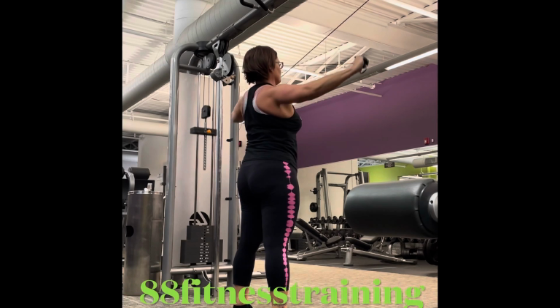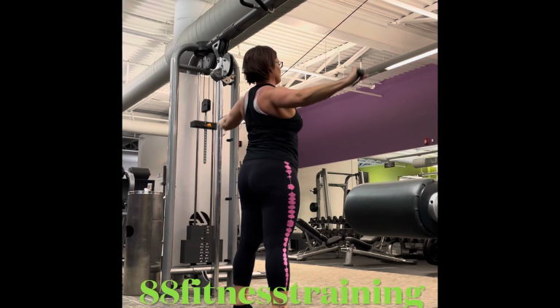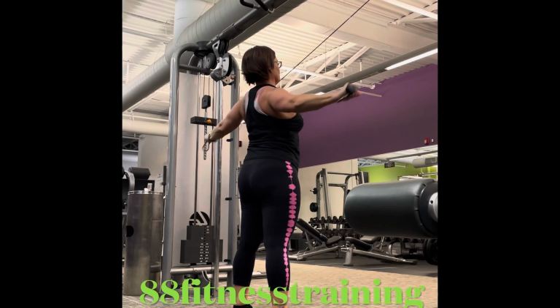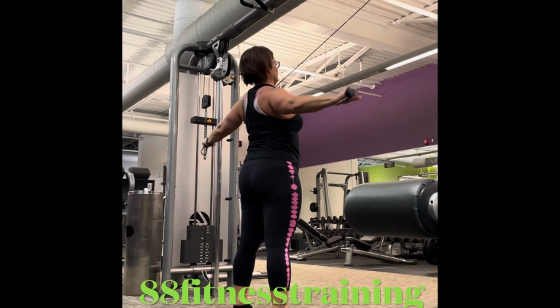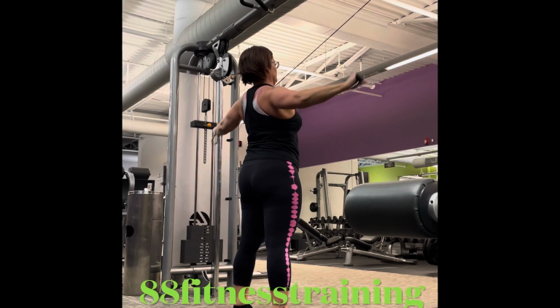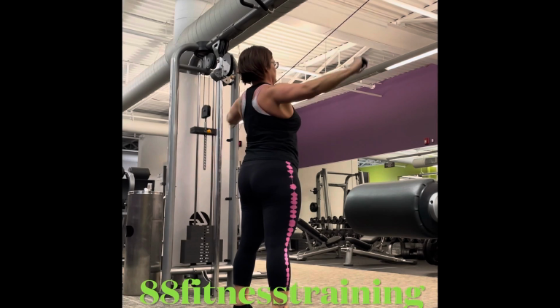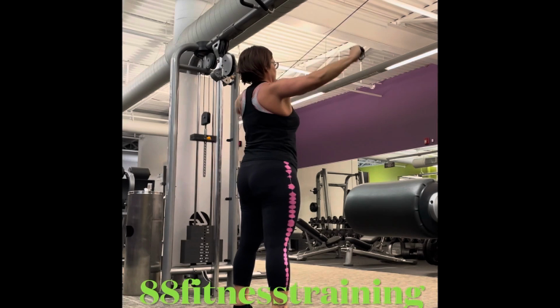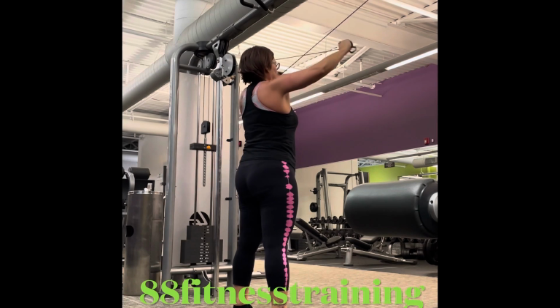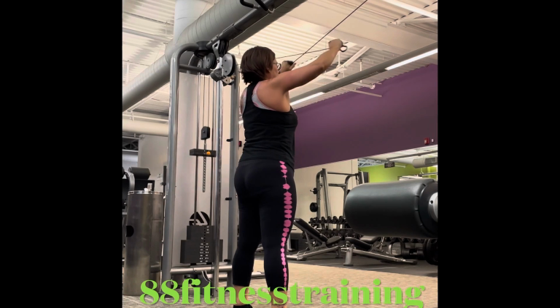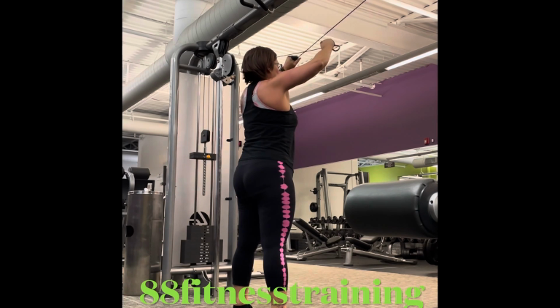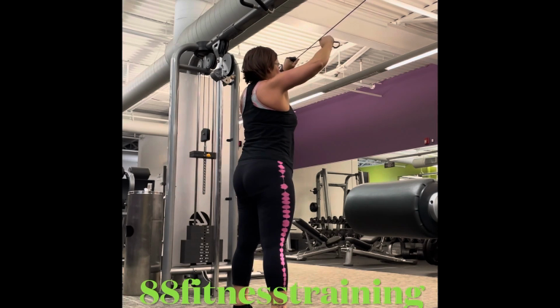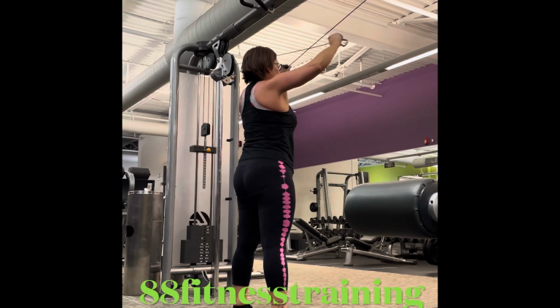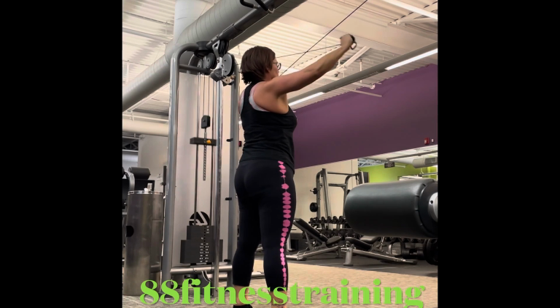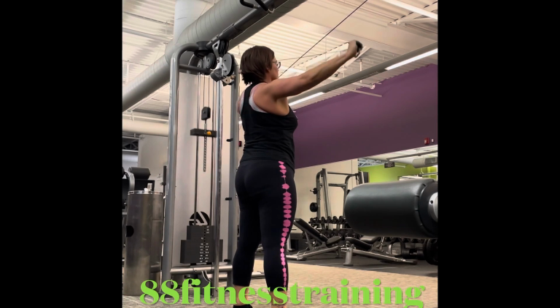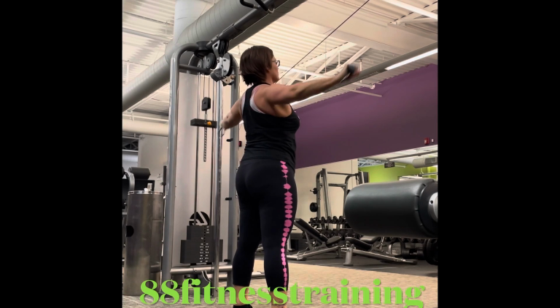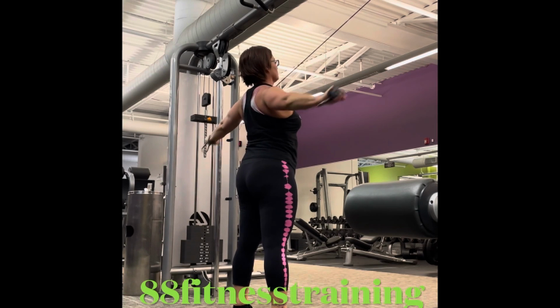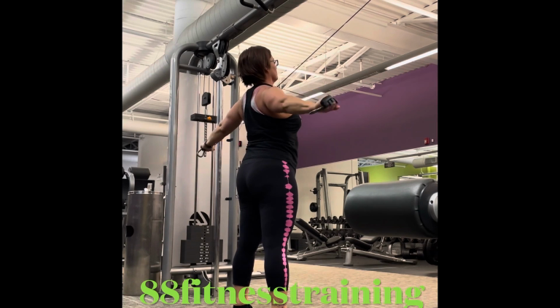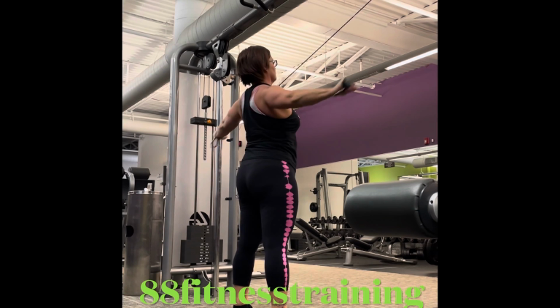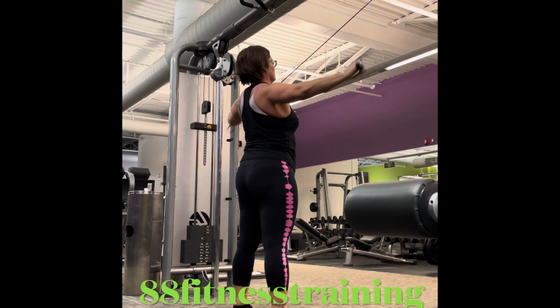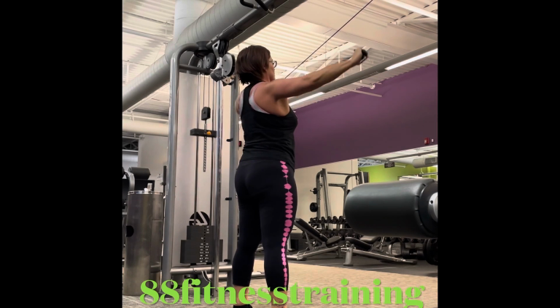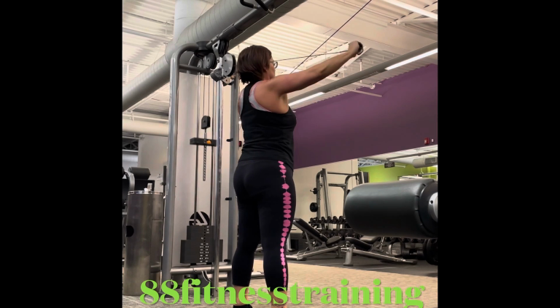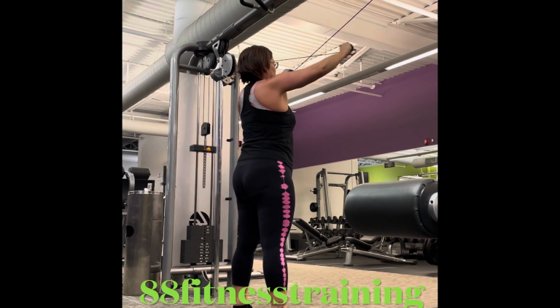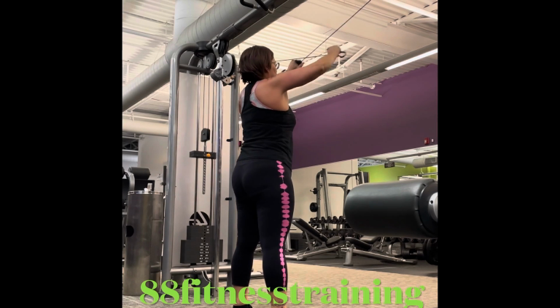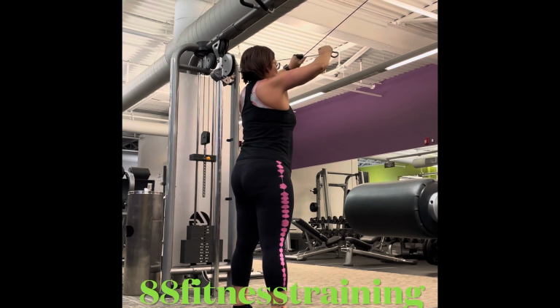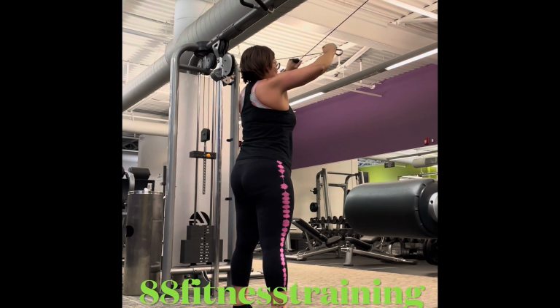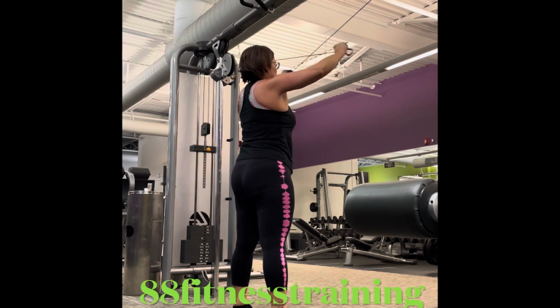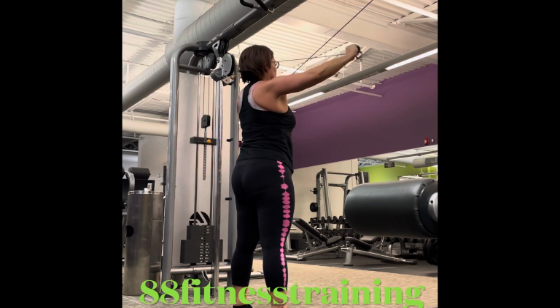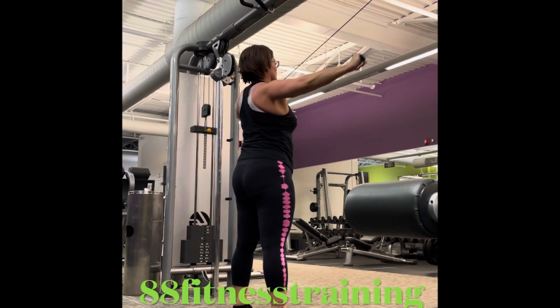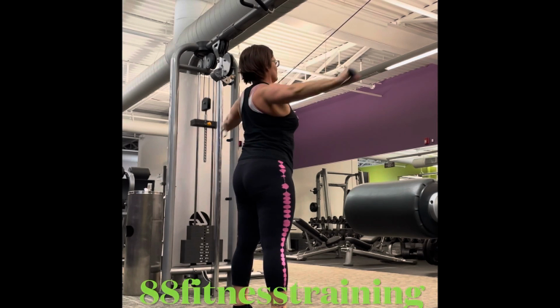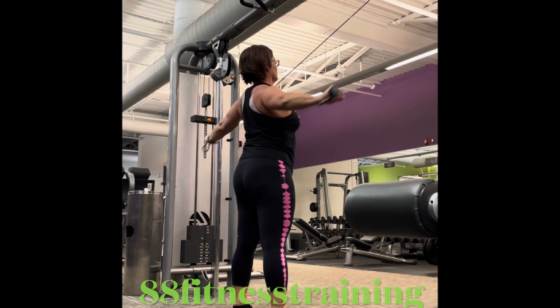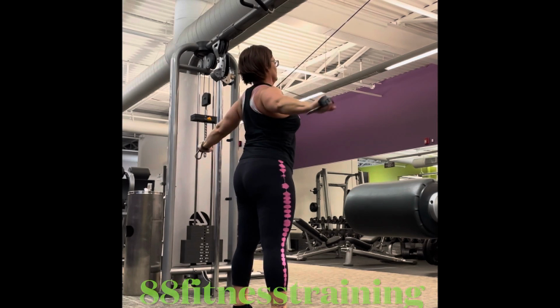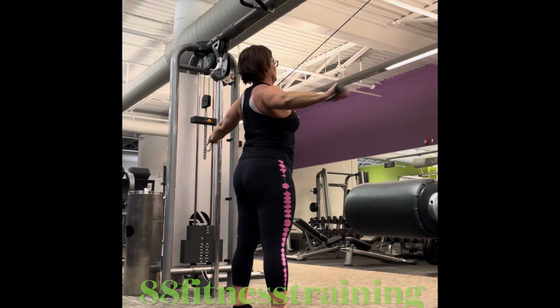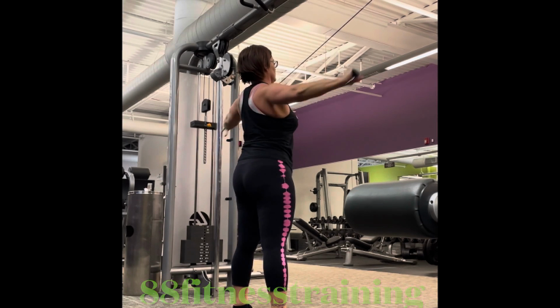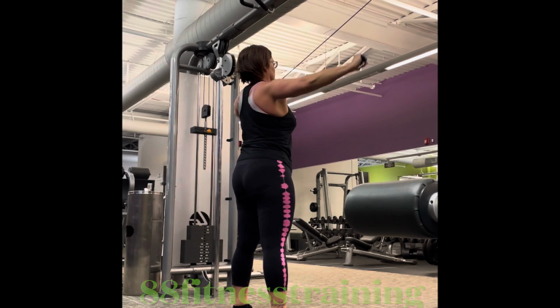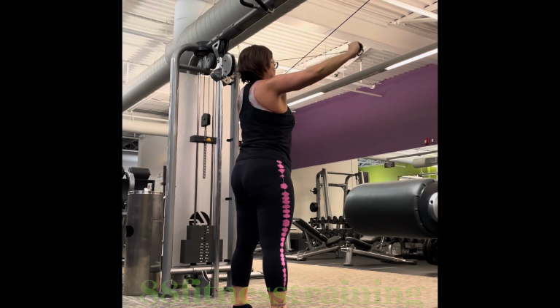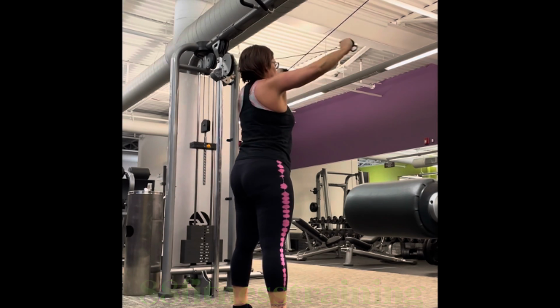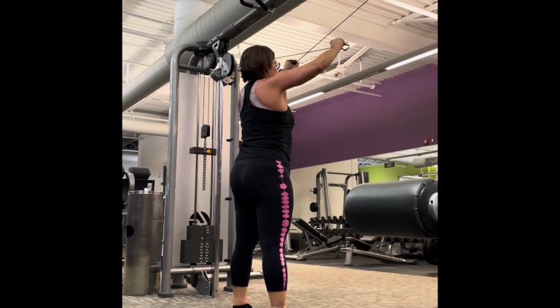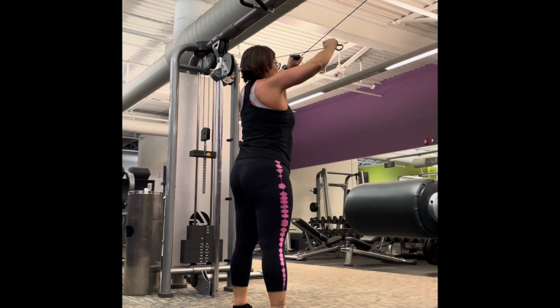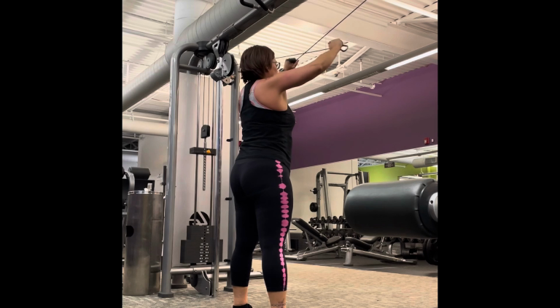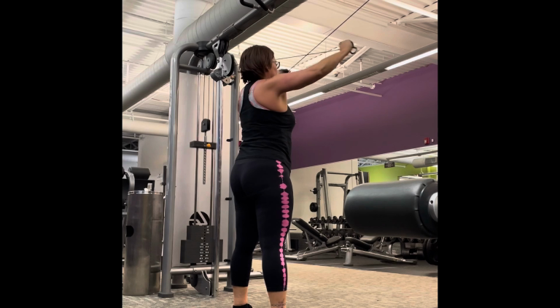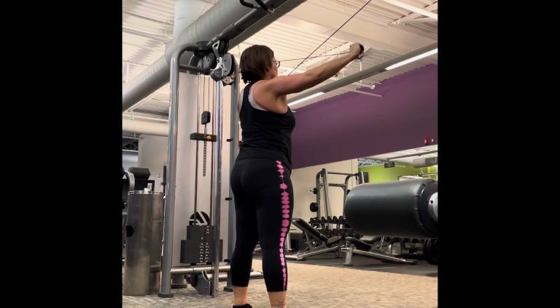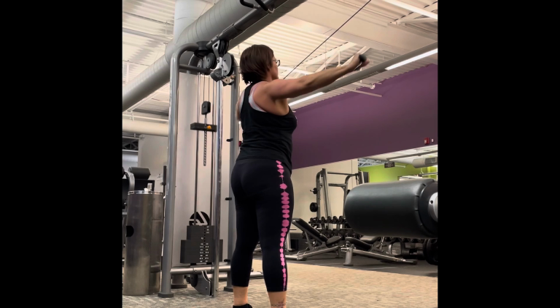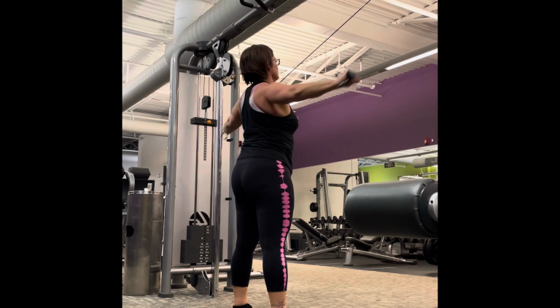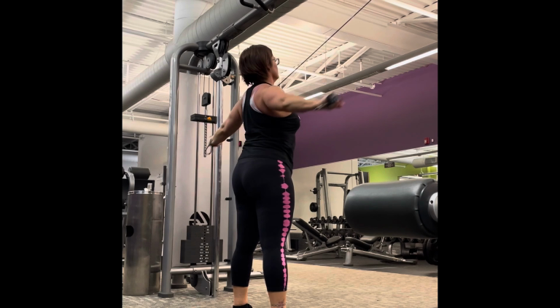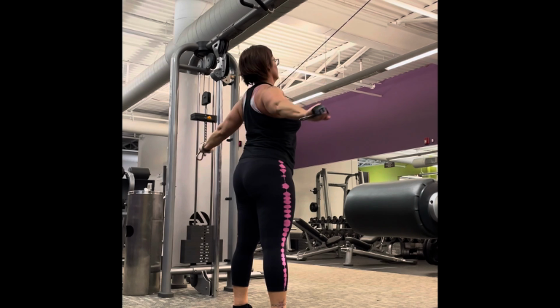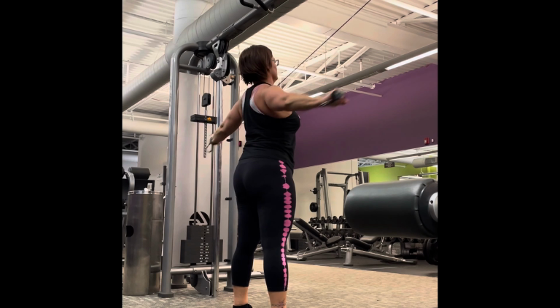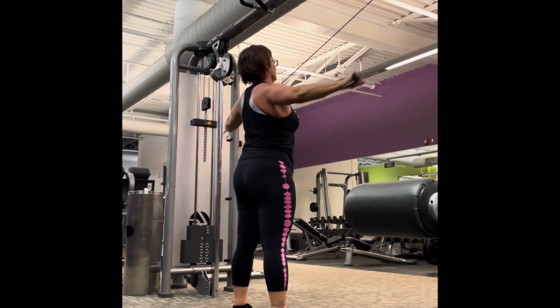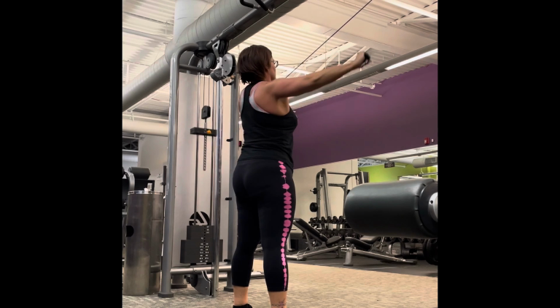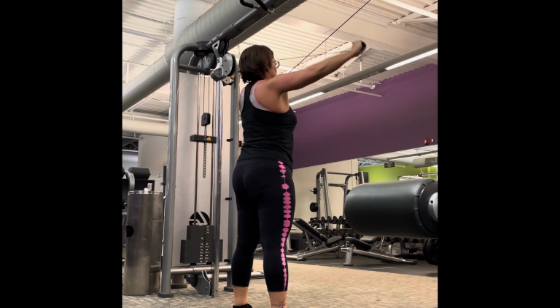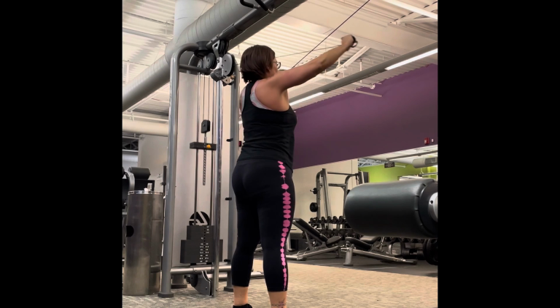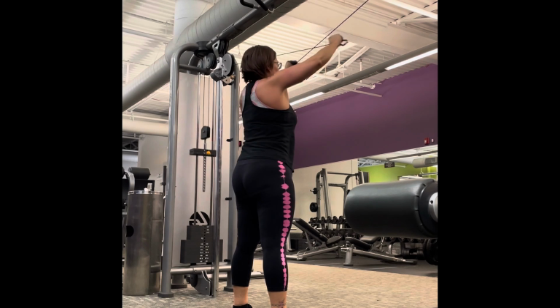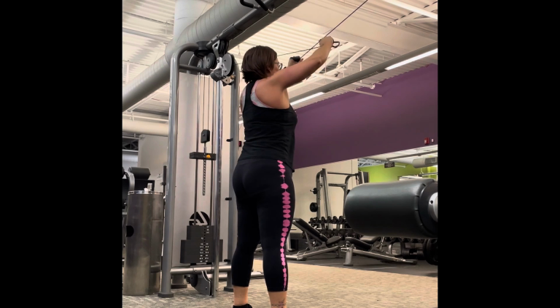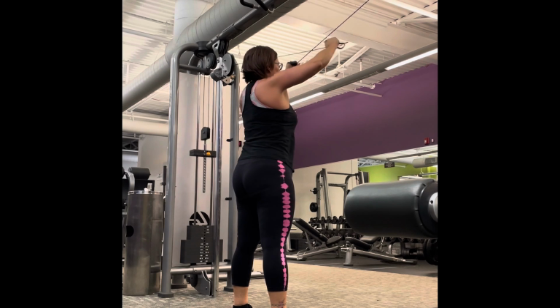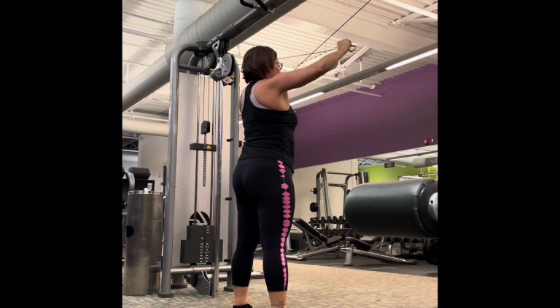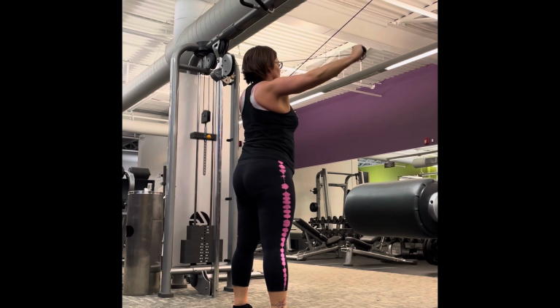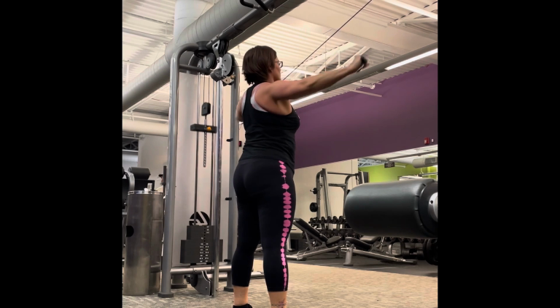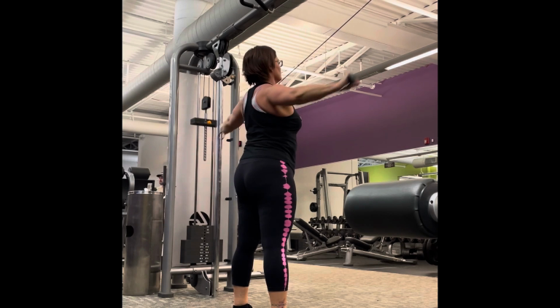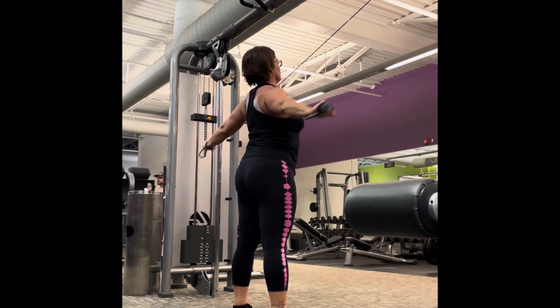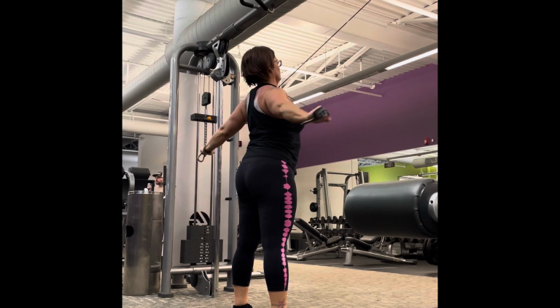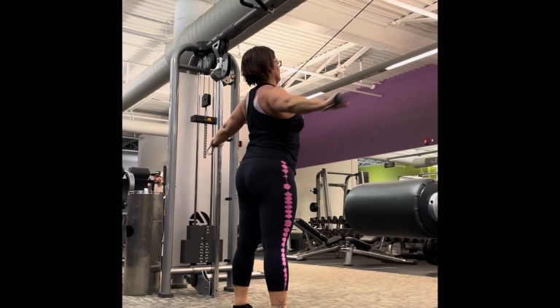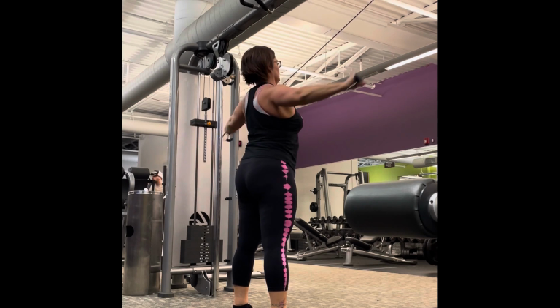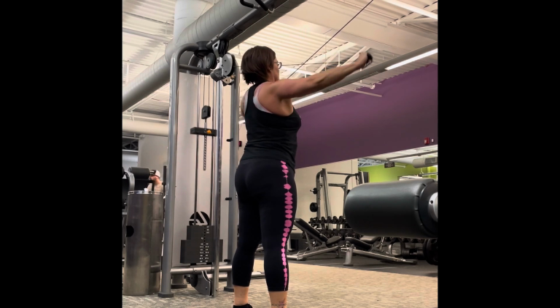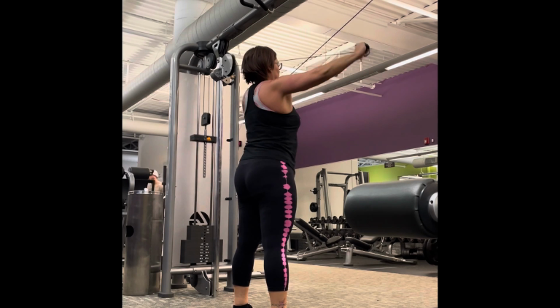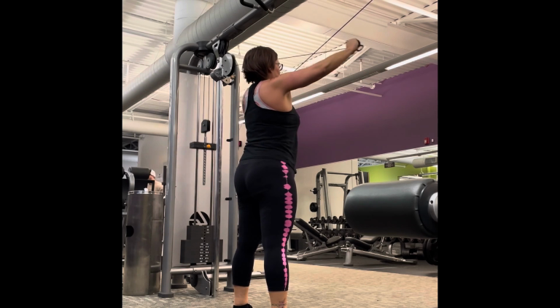Hey folks, today I'm bringing you my Tri Superset Shoulder Day Finisher.